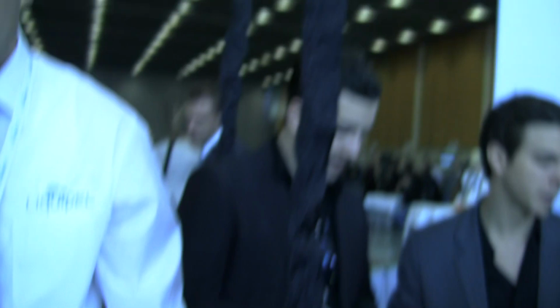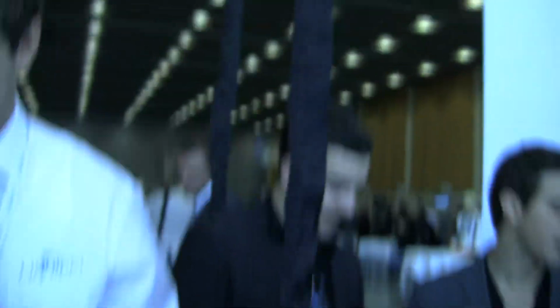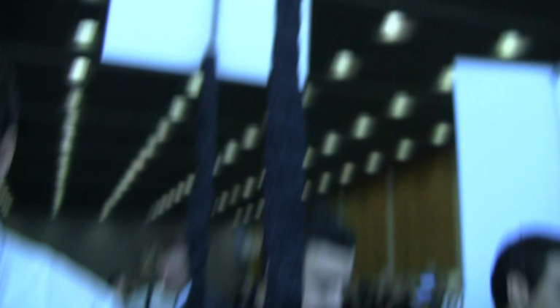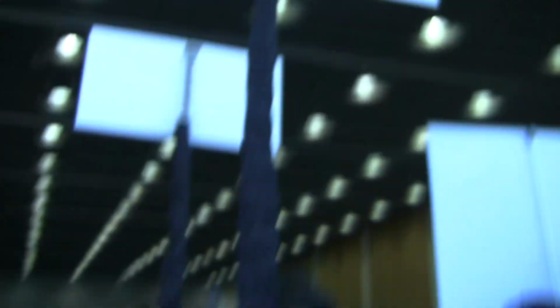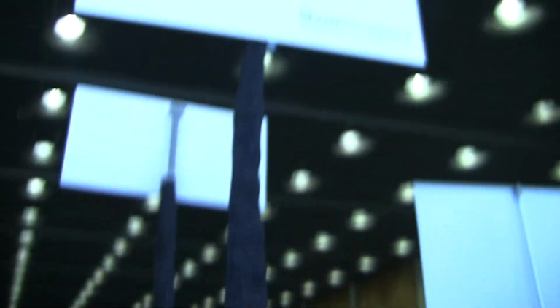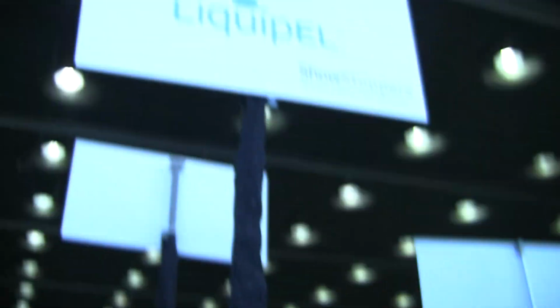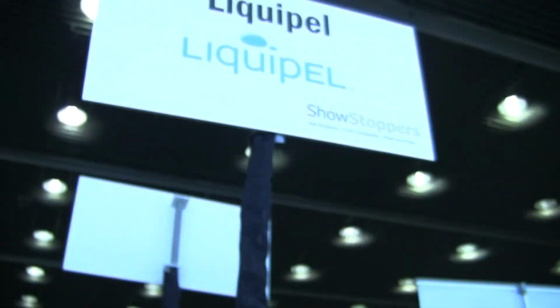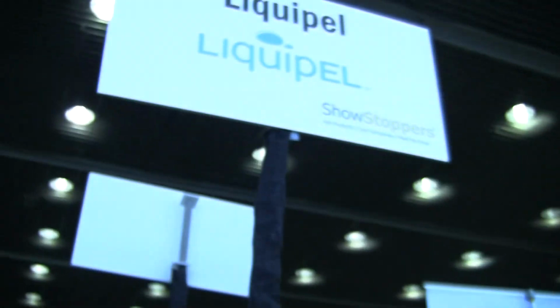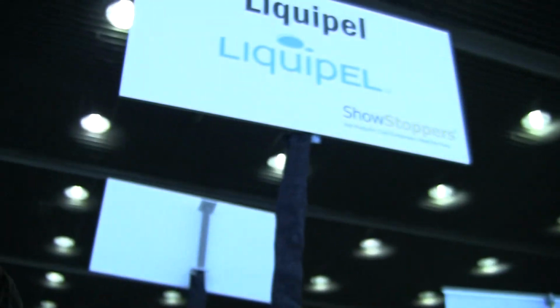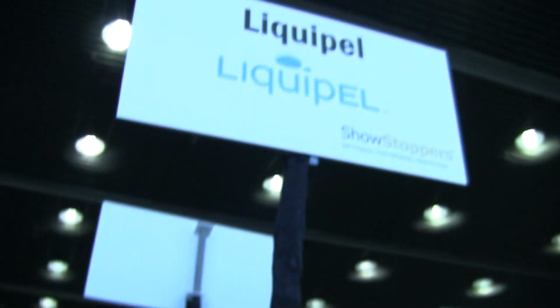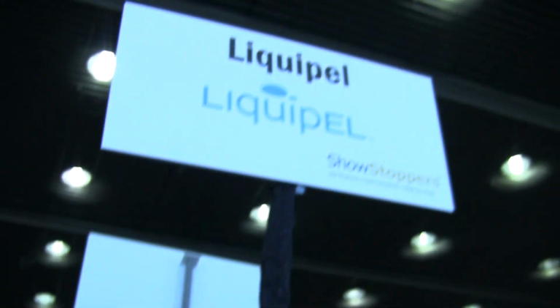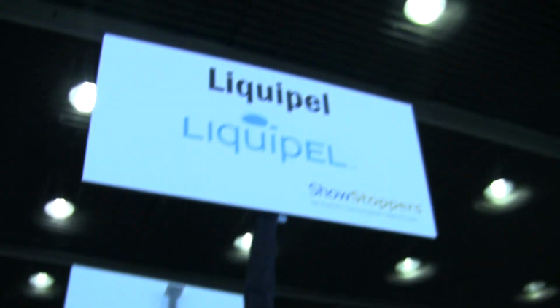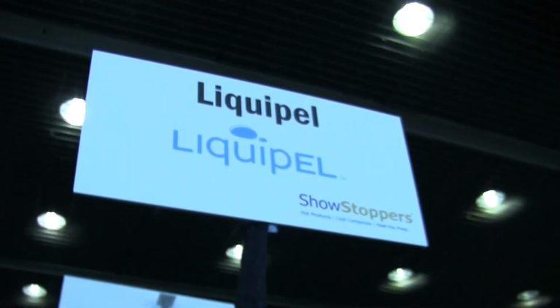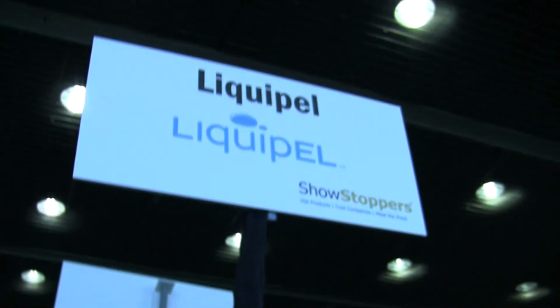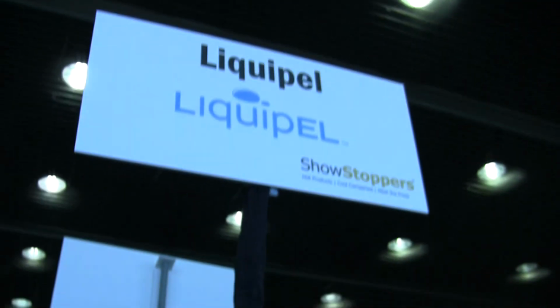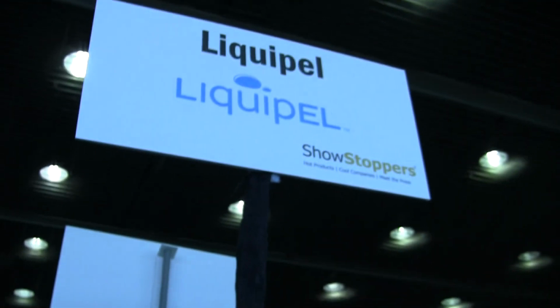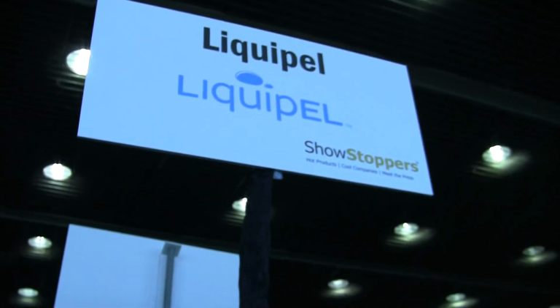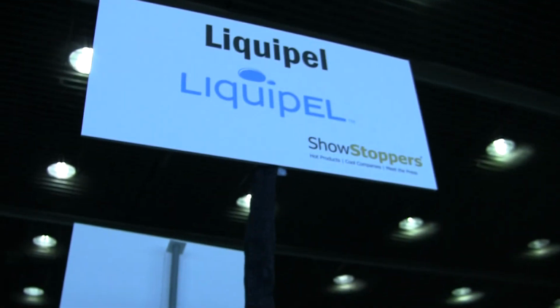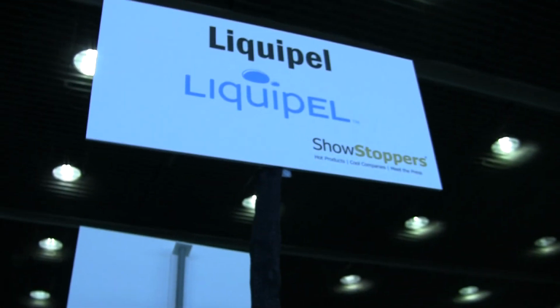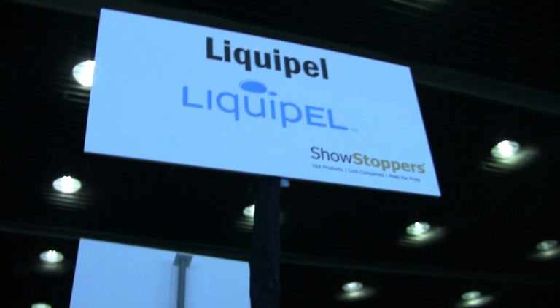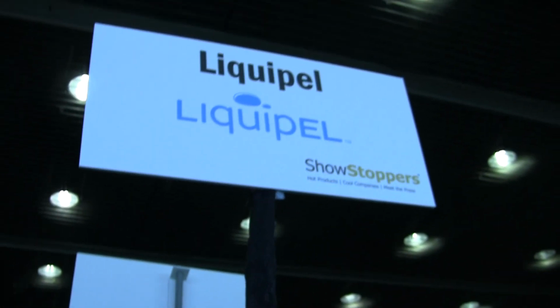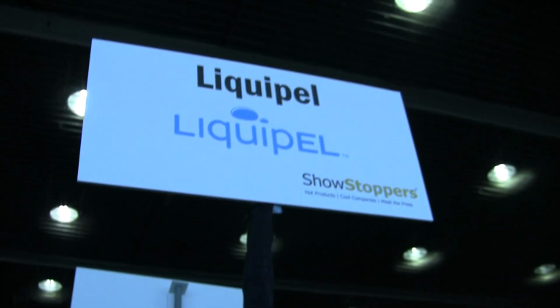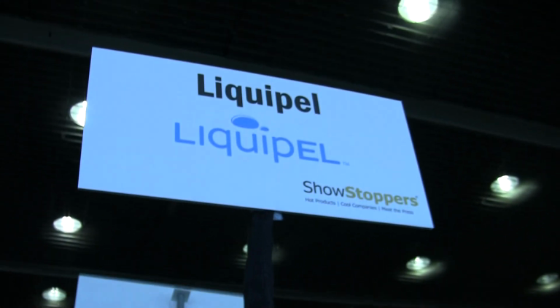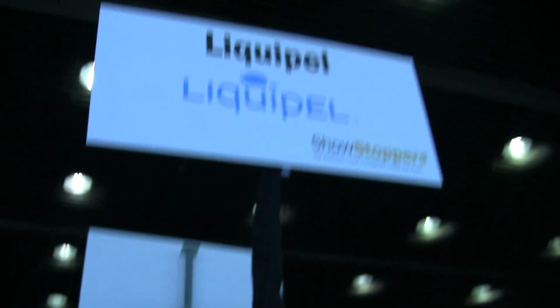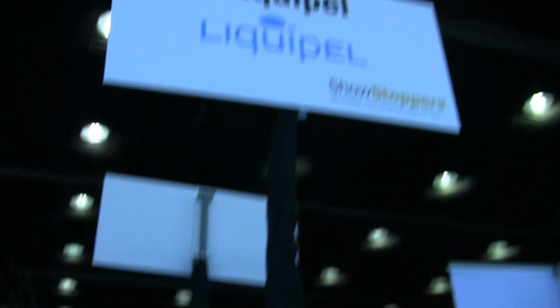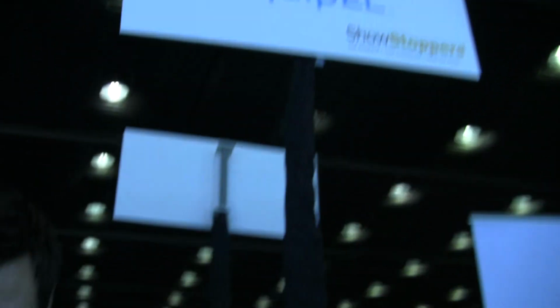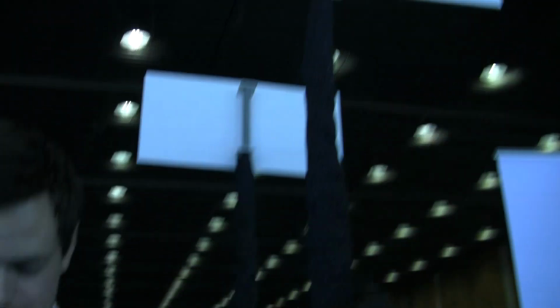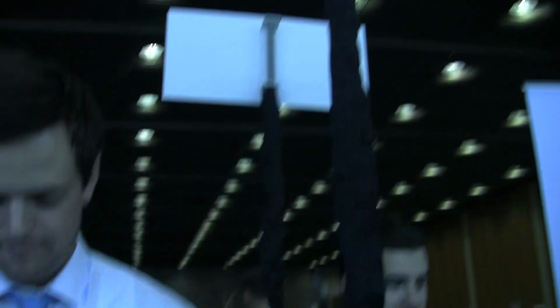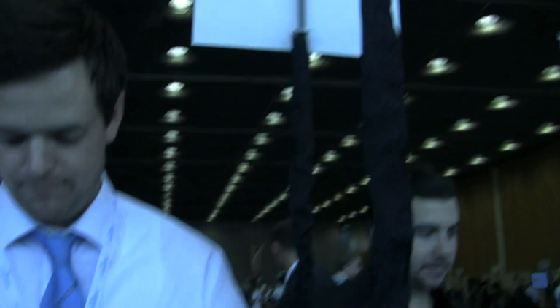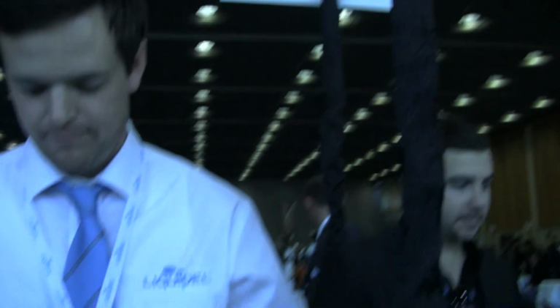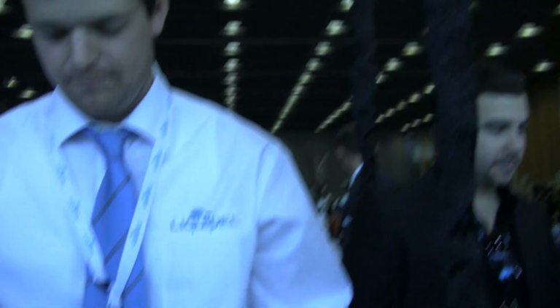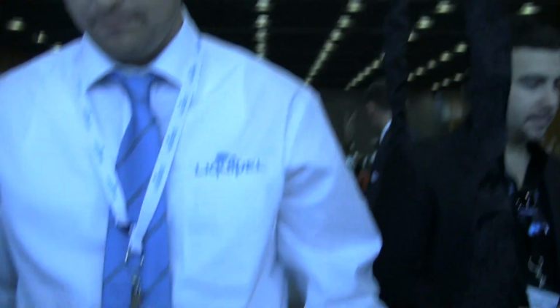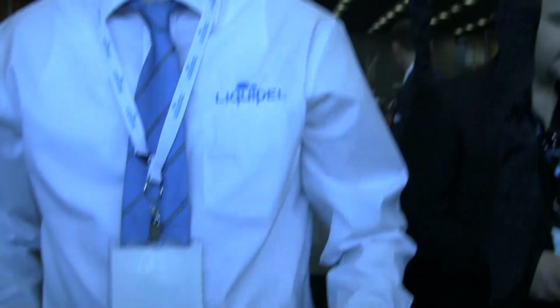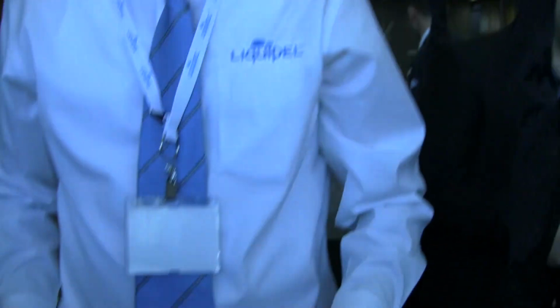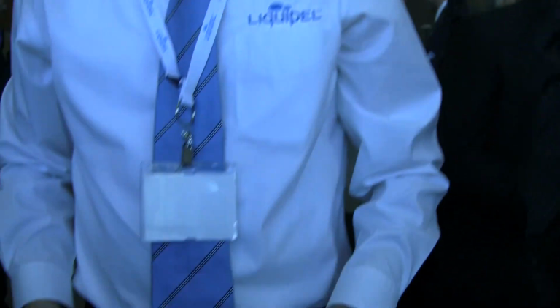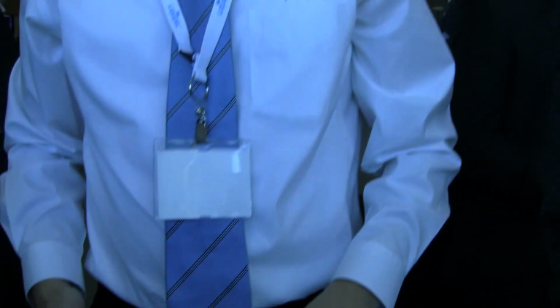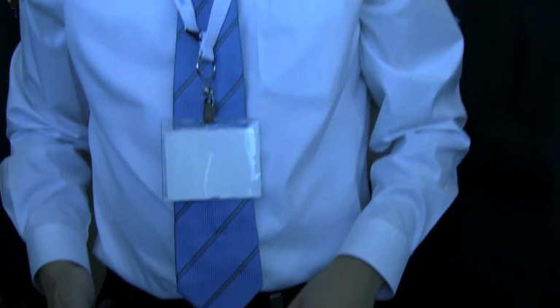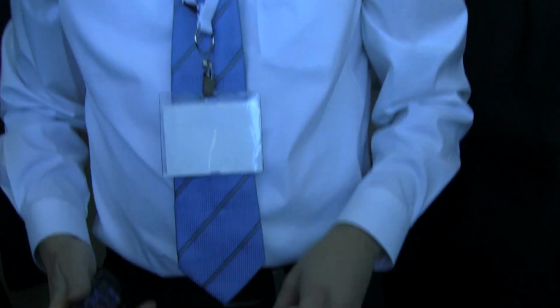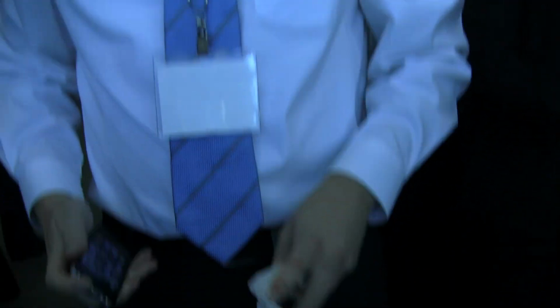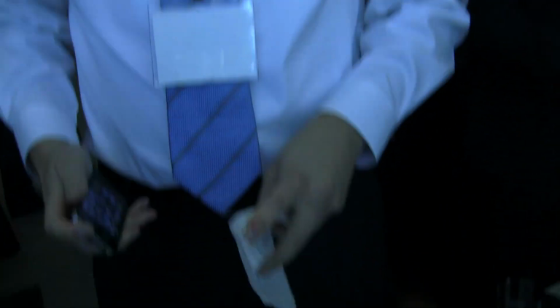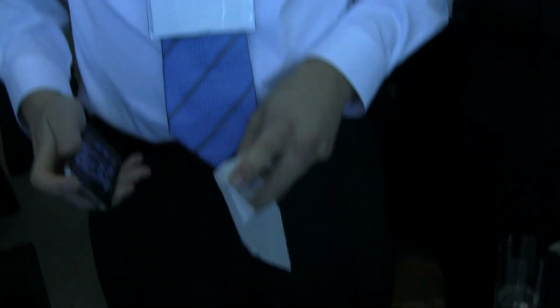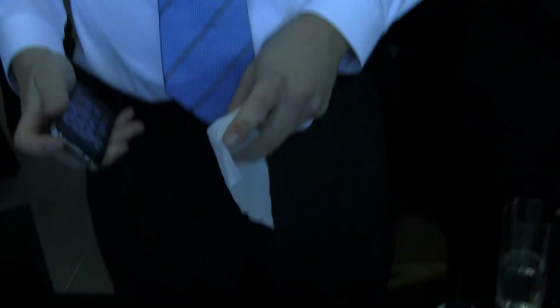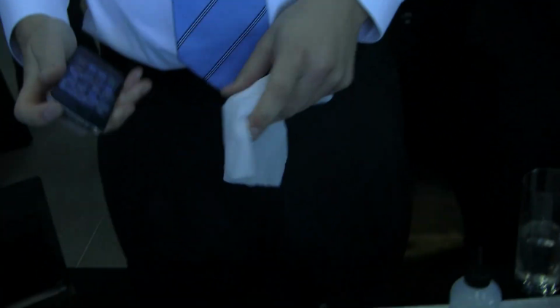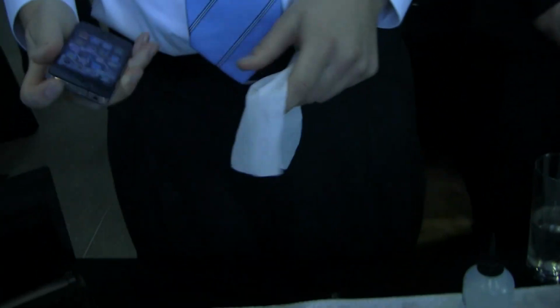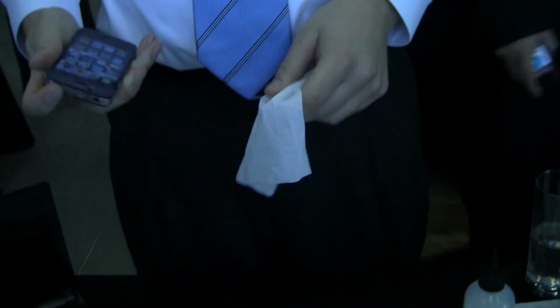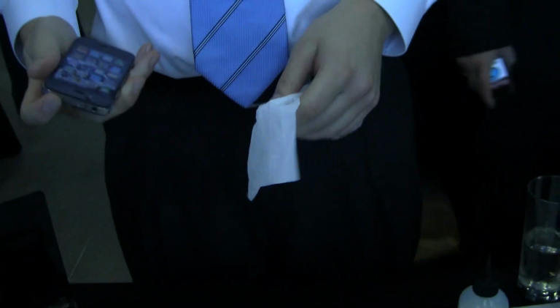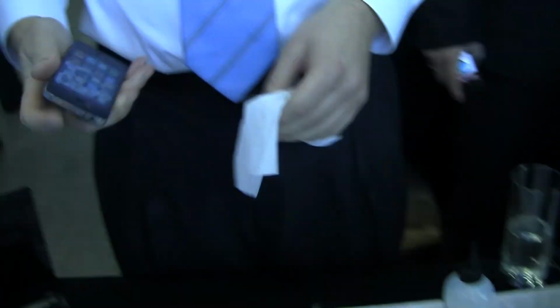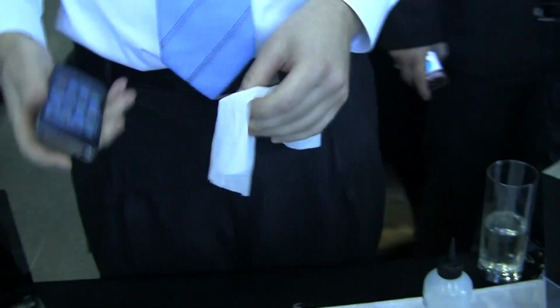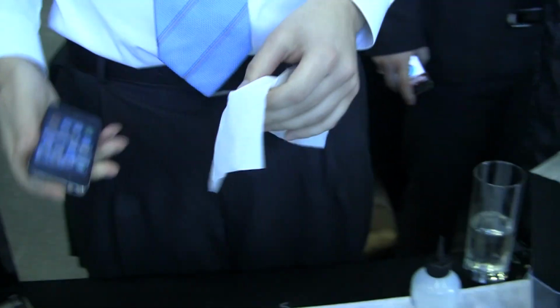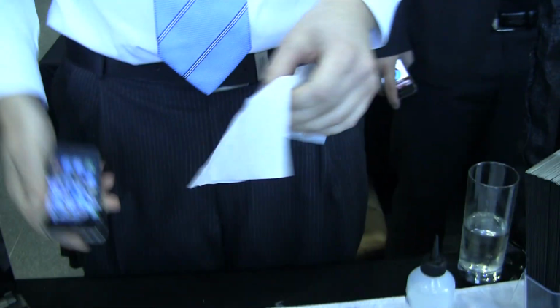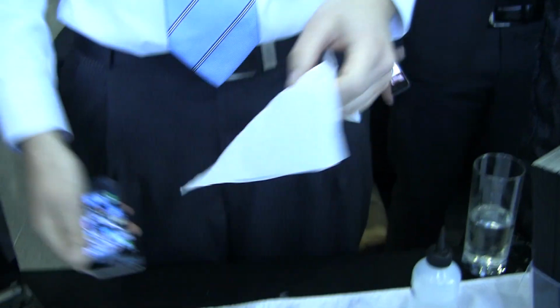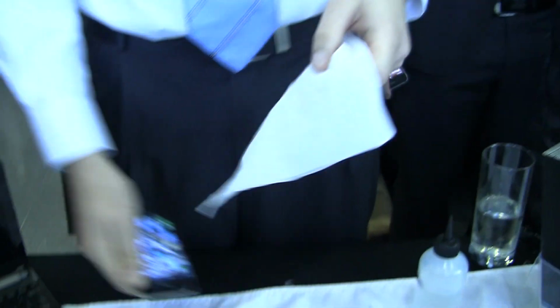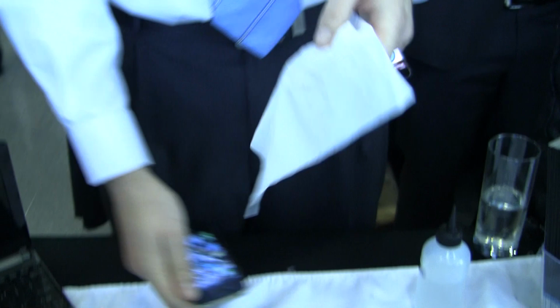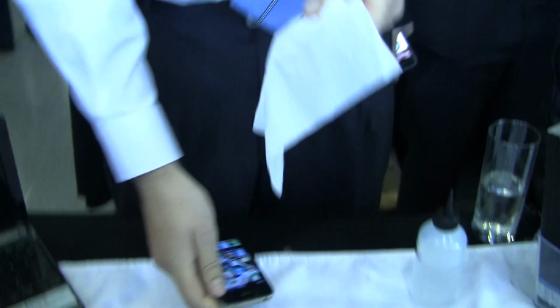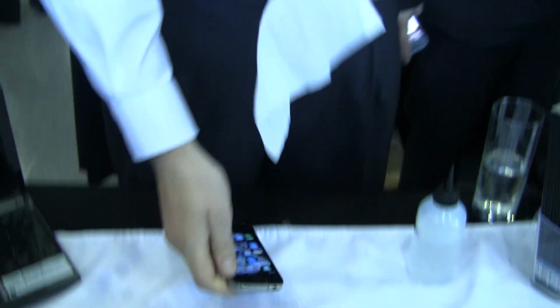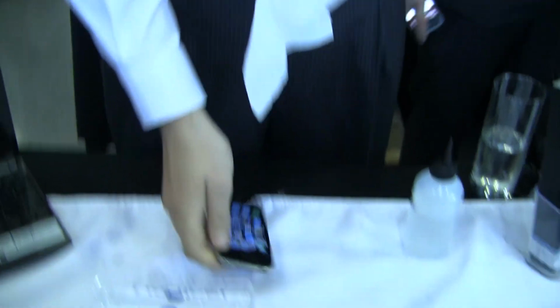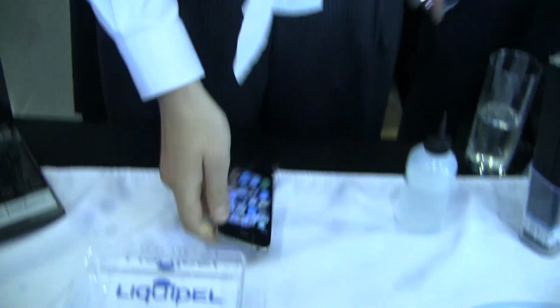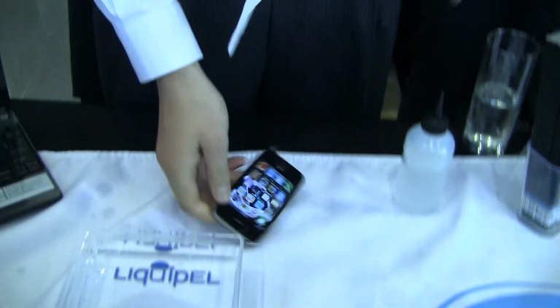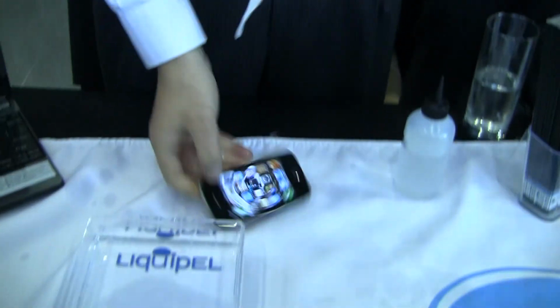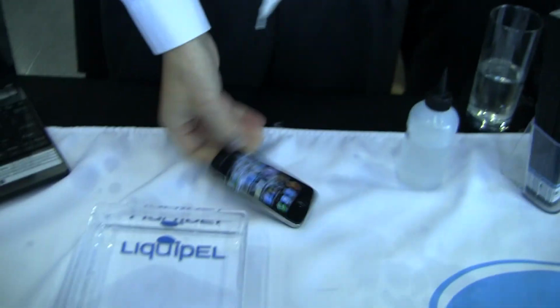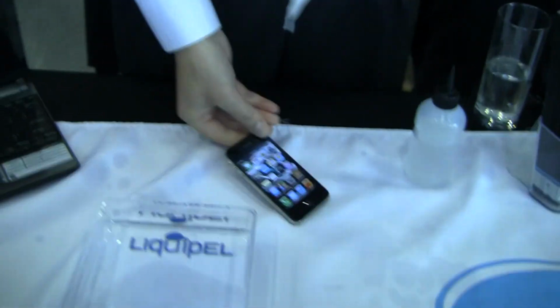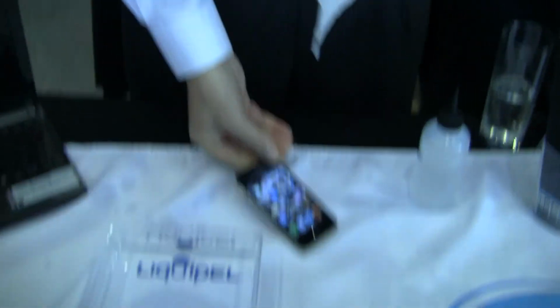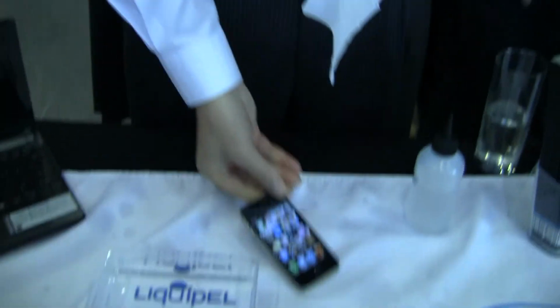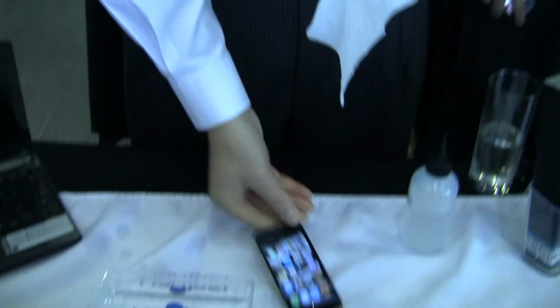Hey, it's Rob Jackson with Benjoid.com. We're here at the Liquipel booth, and they've got some pretty sick technology that will help you waterproof your phone.